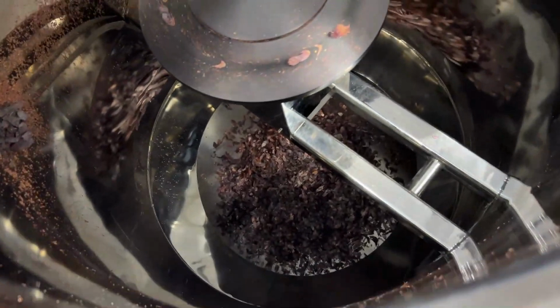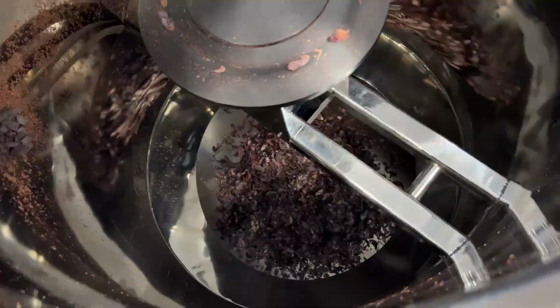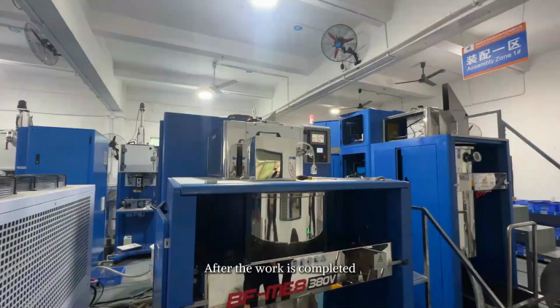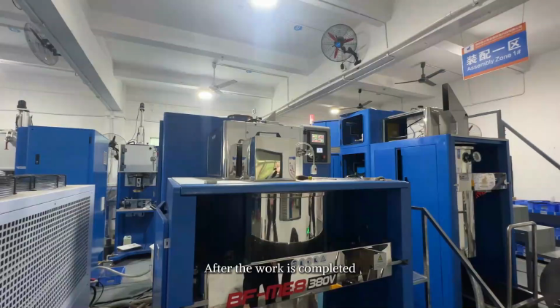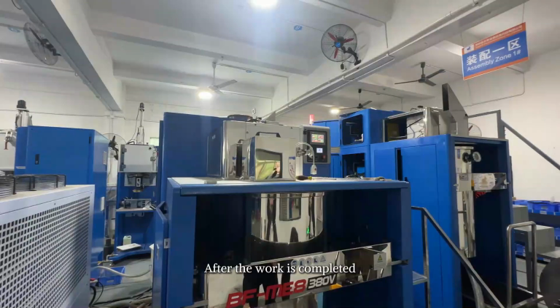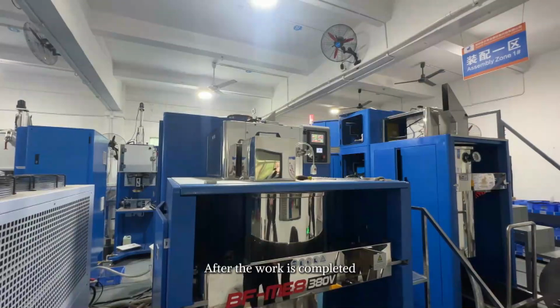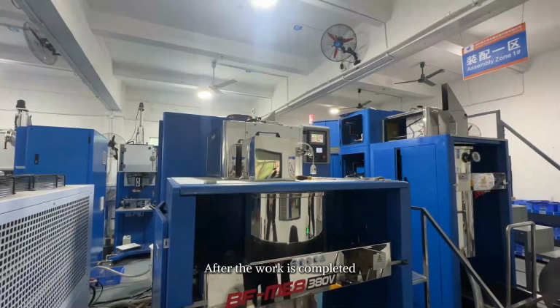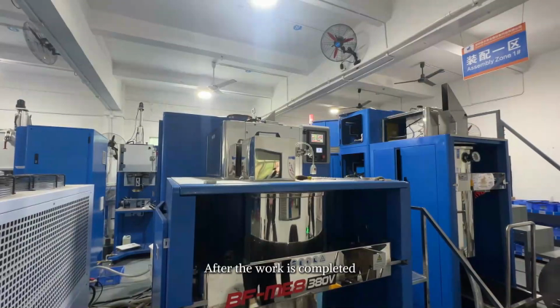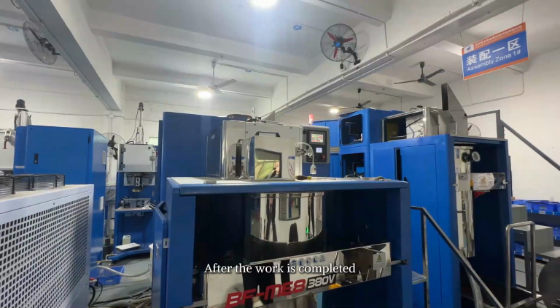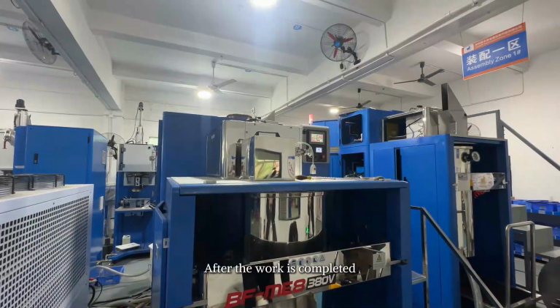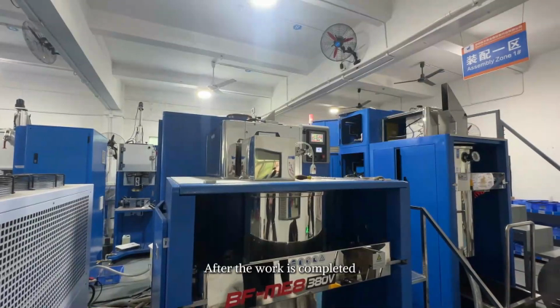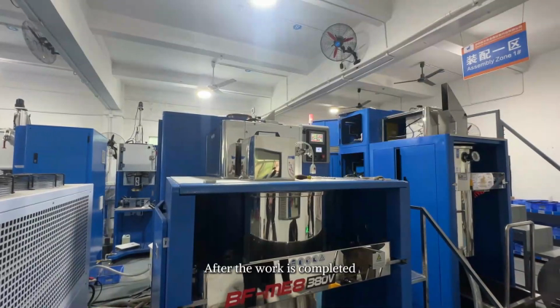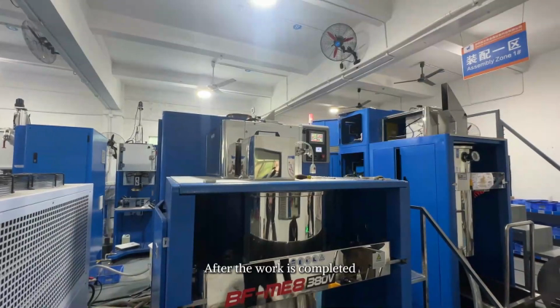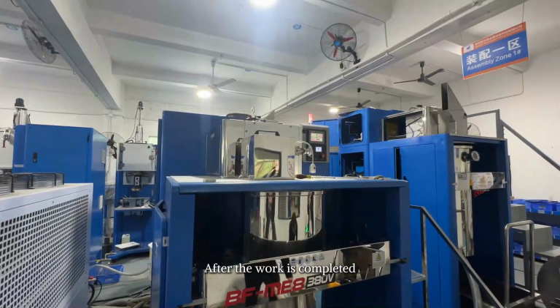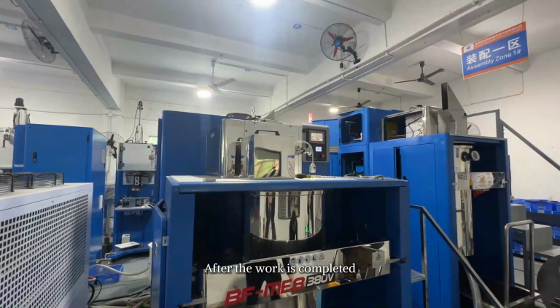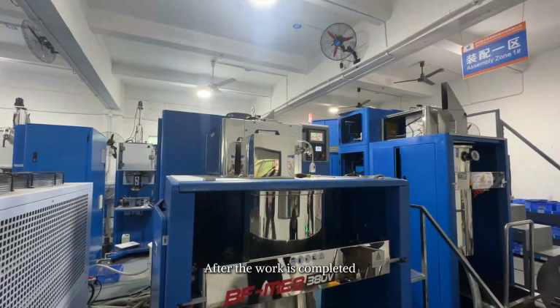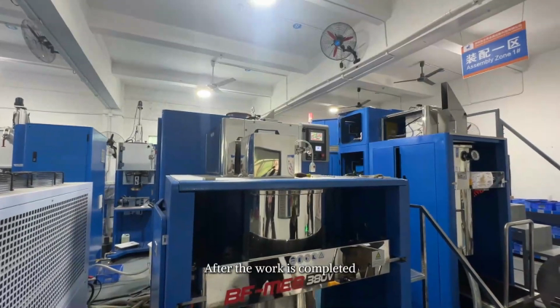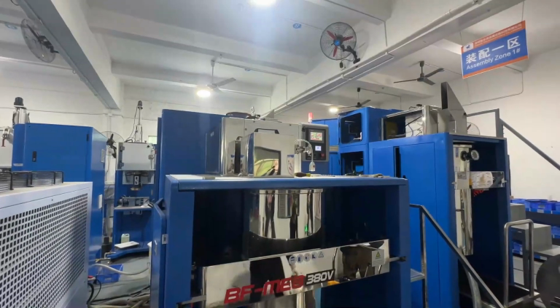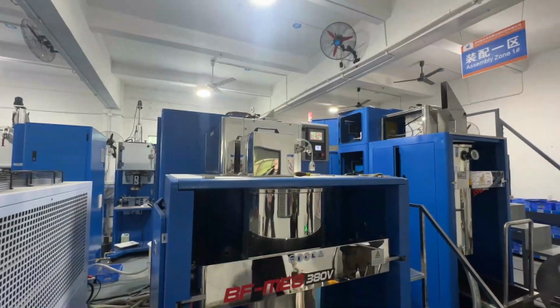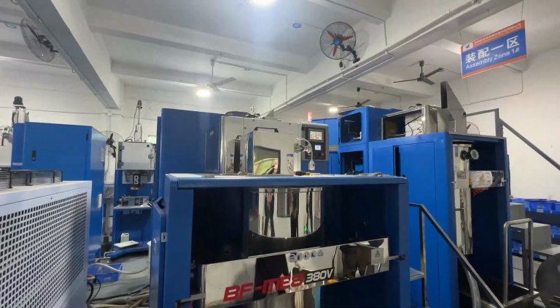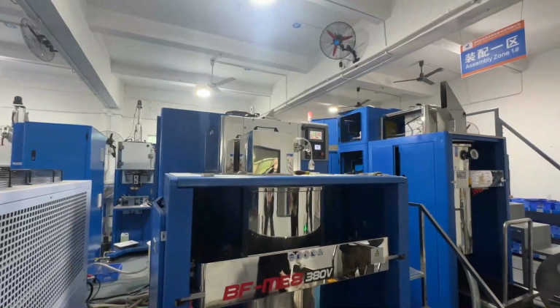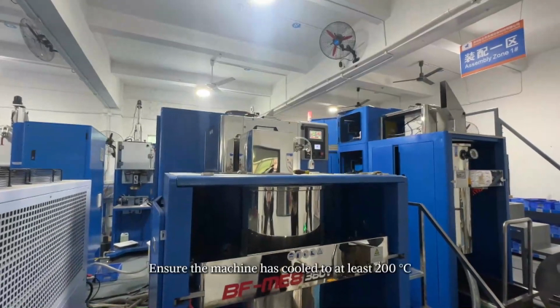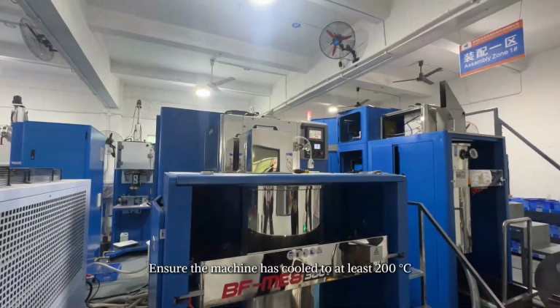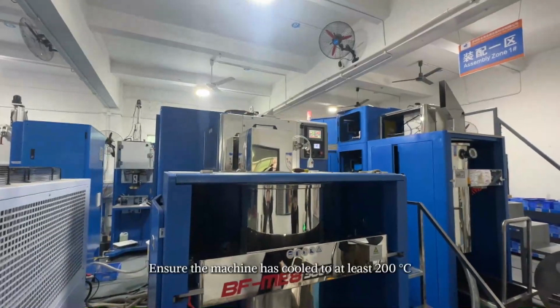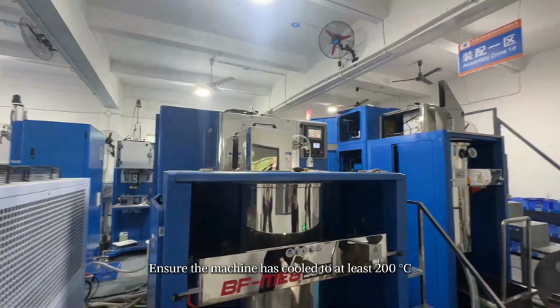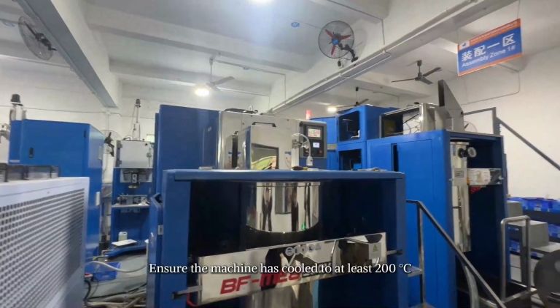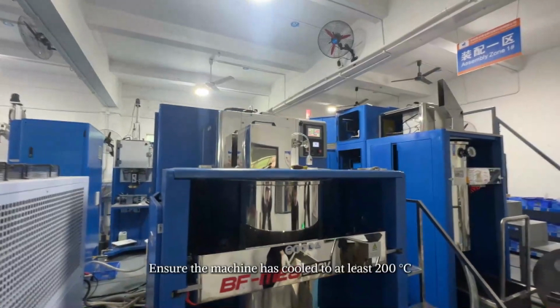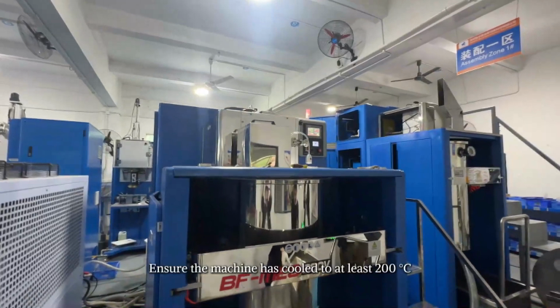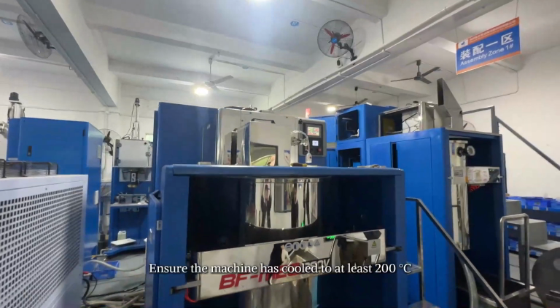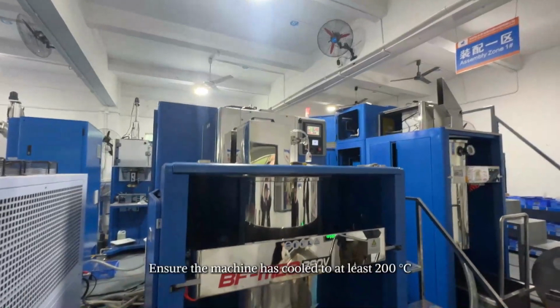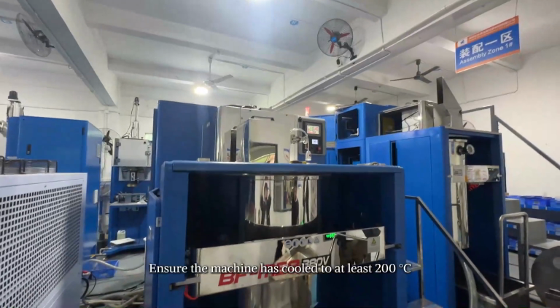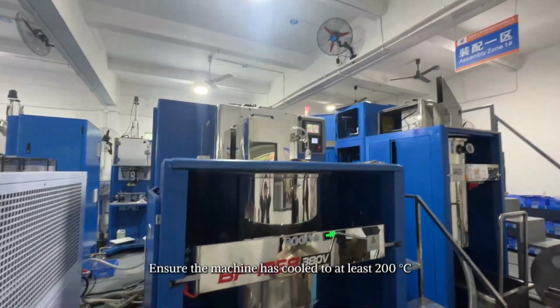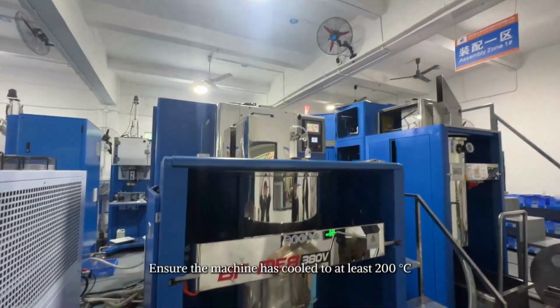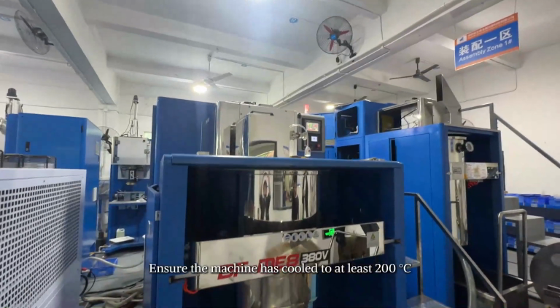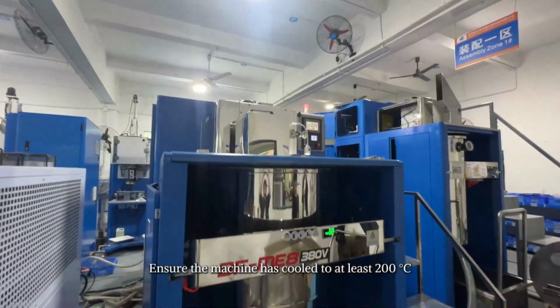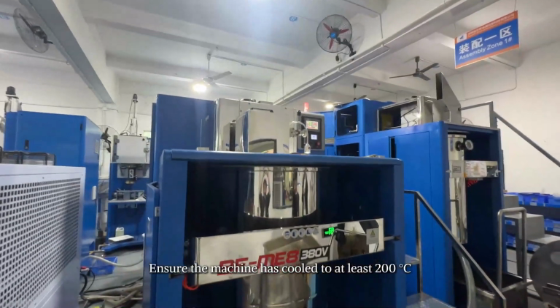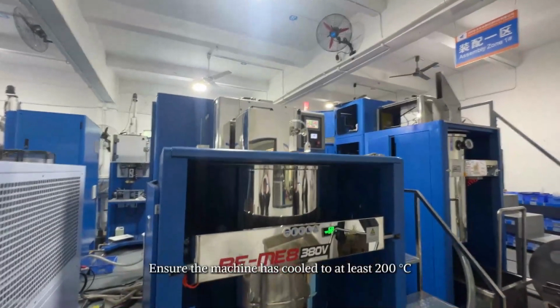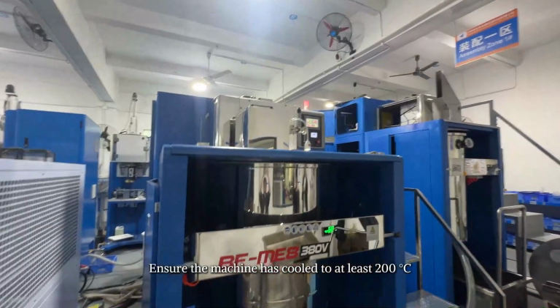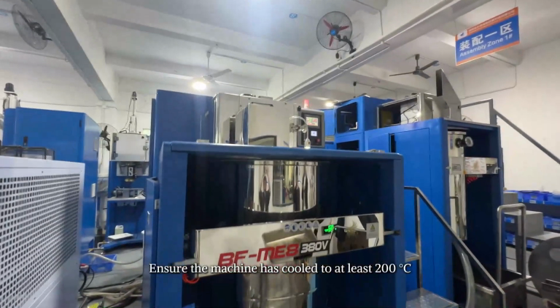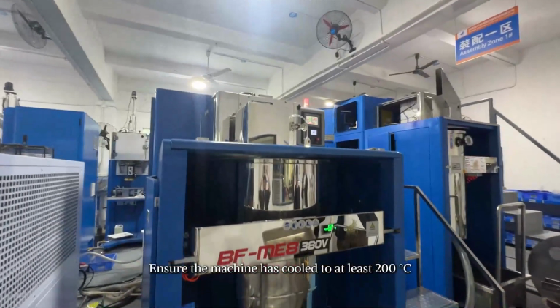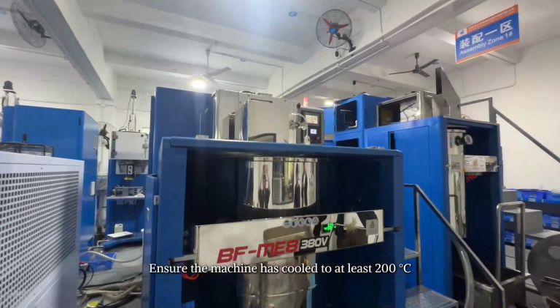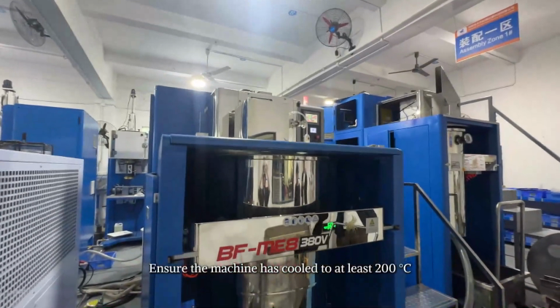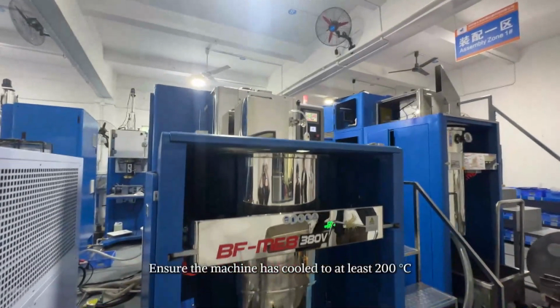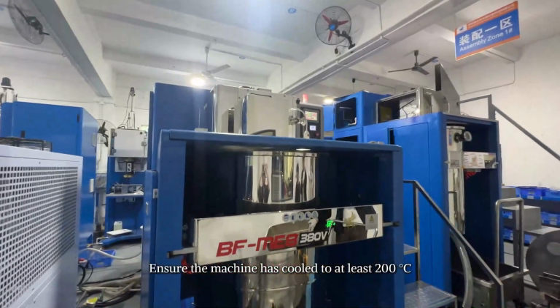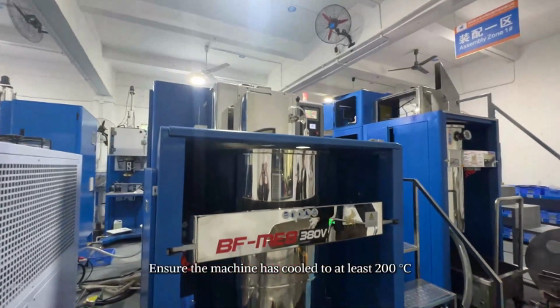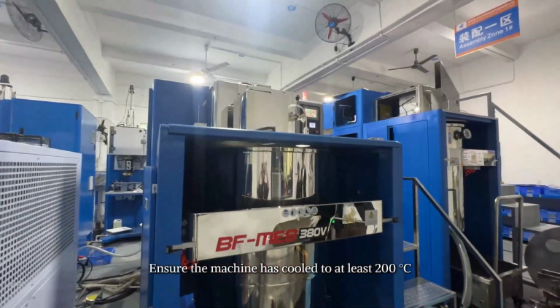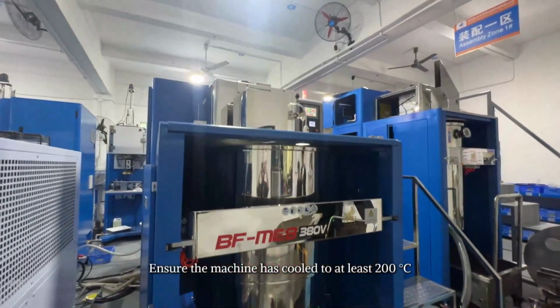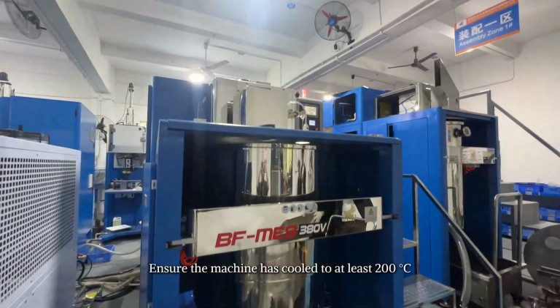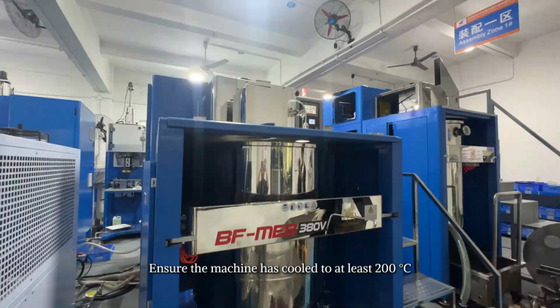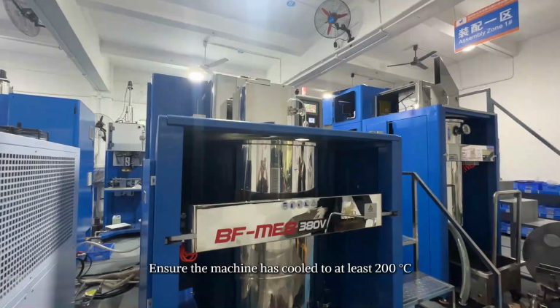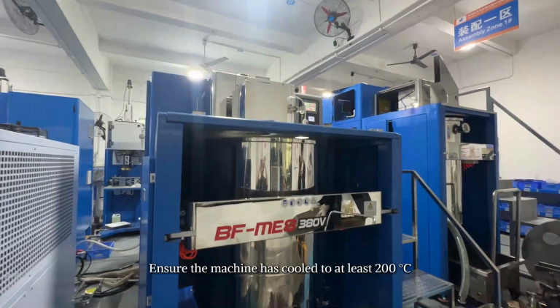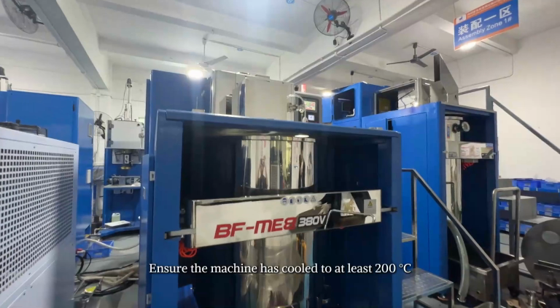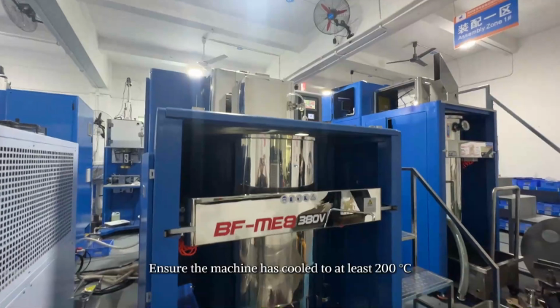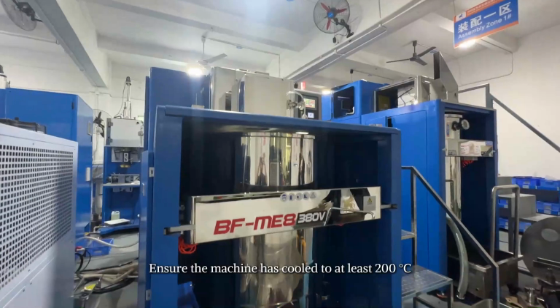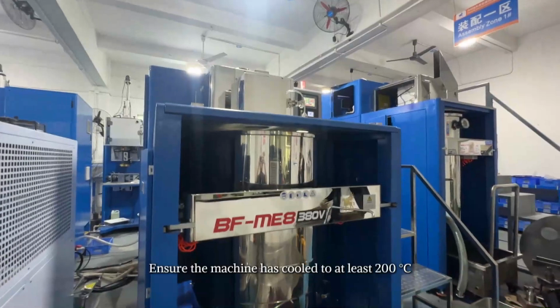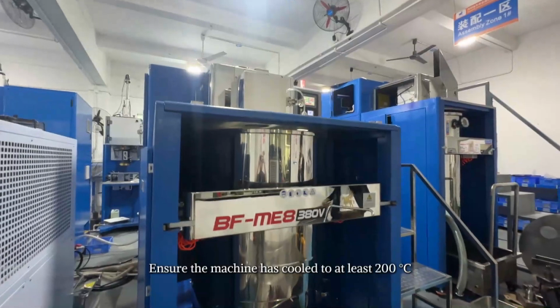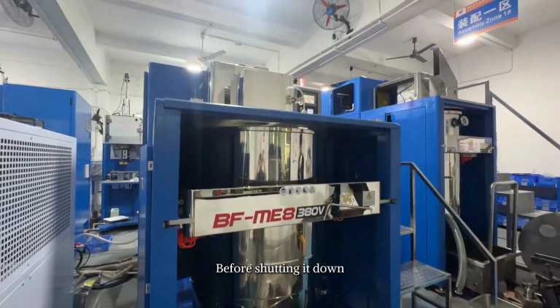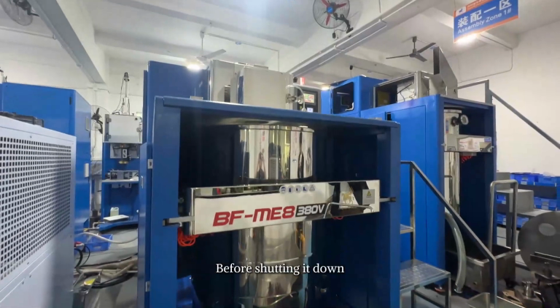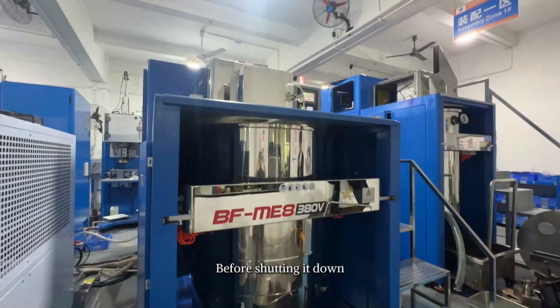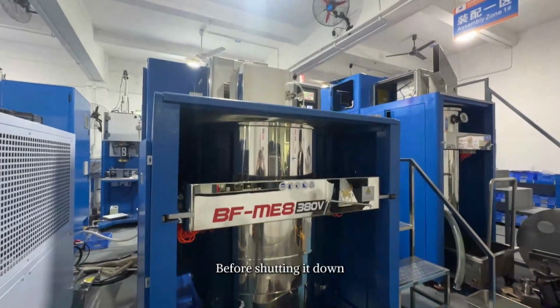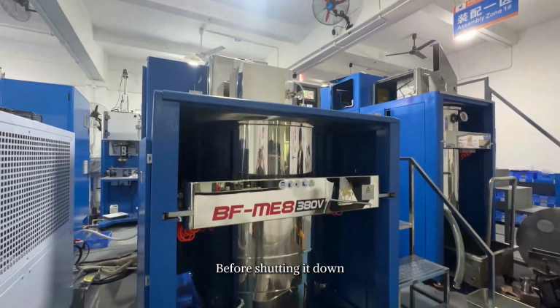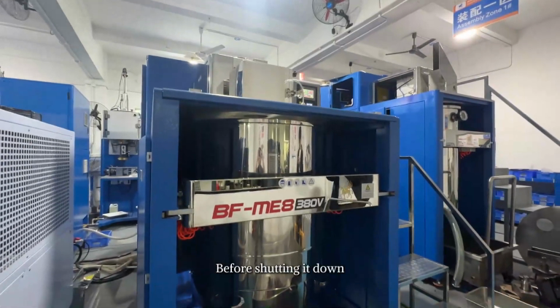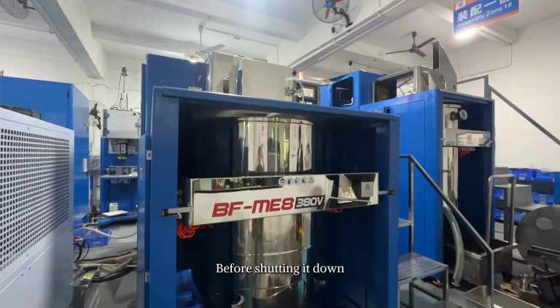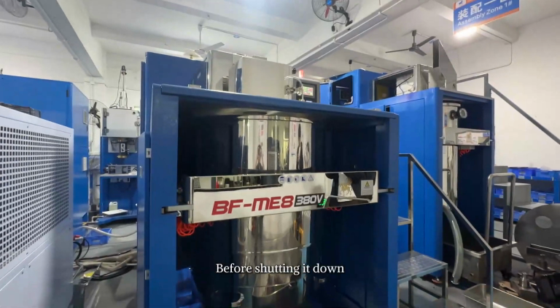After the work is completed, ensure the machine has cooled to at least 200 degrees Celsius before shutting it down.